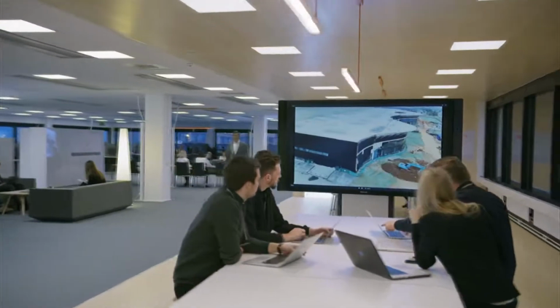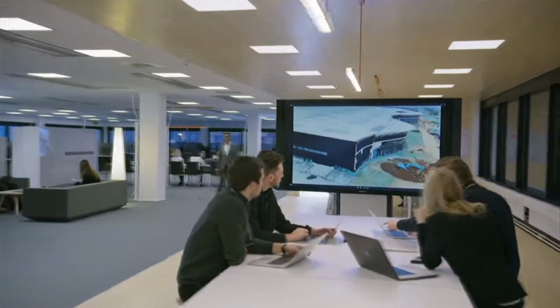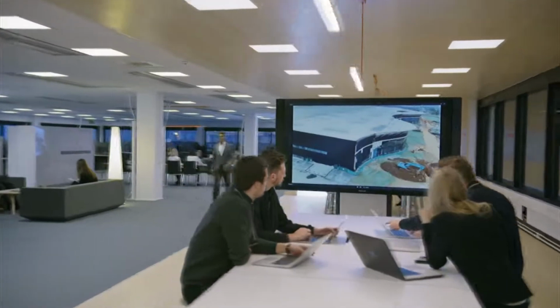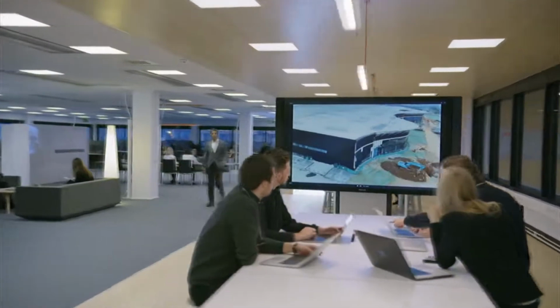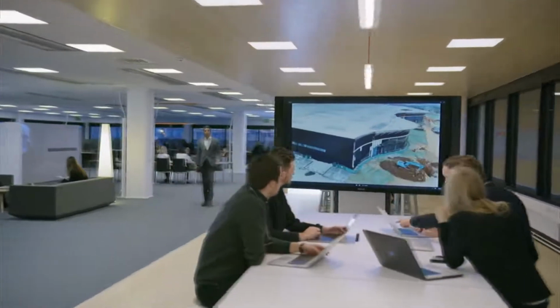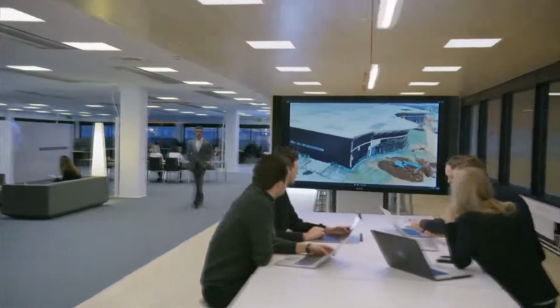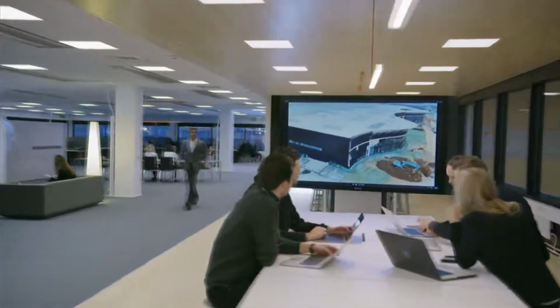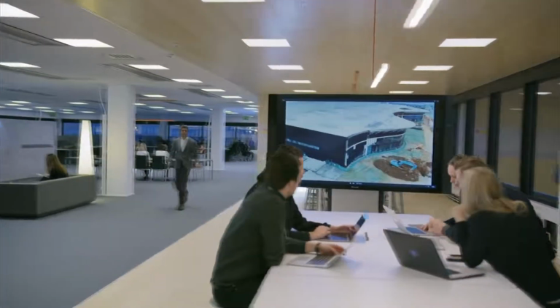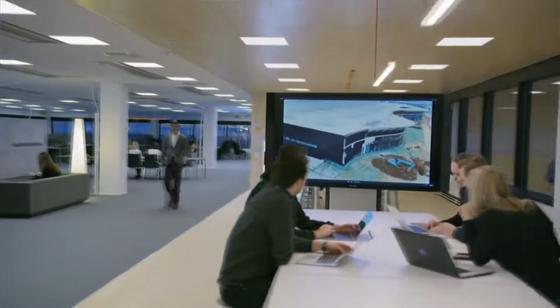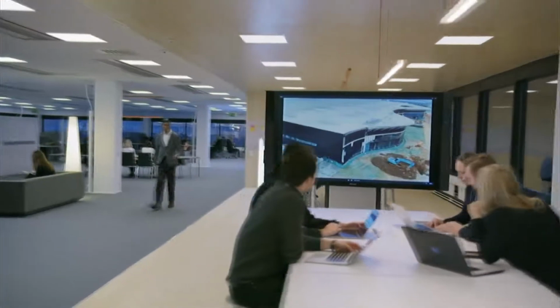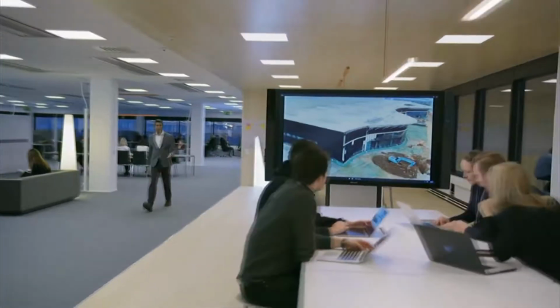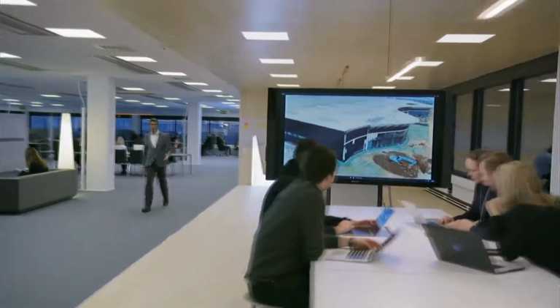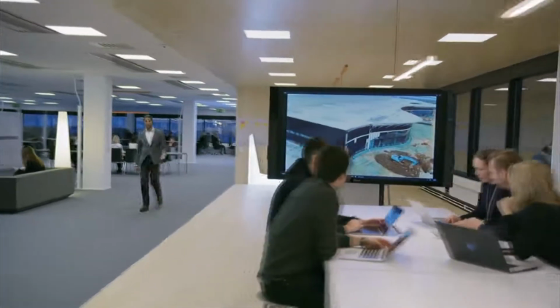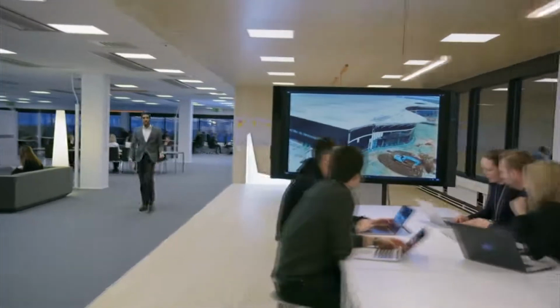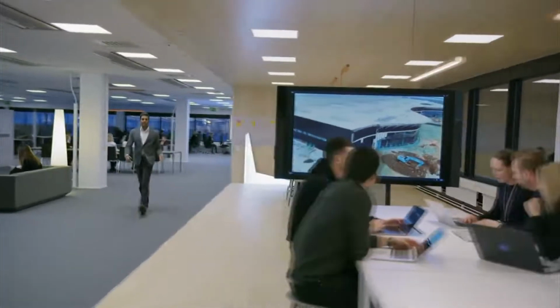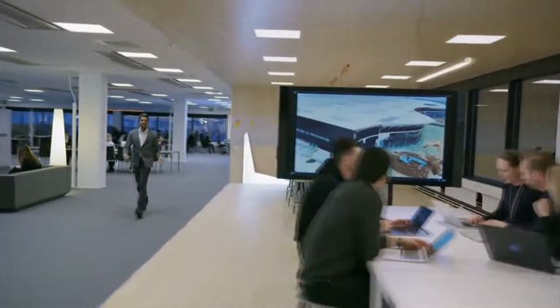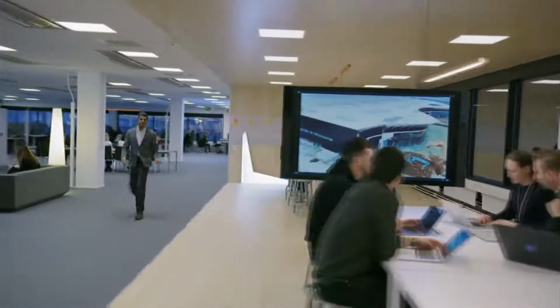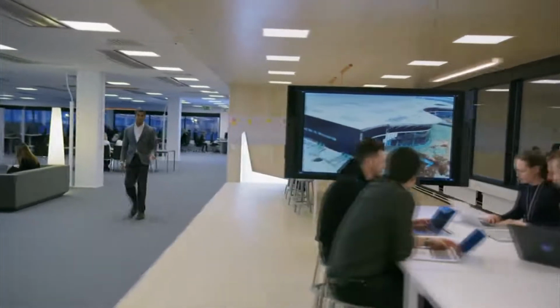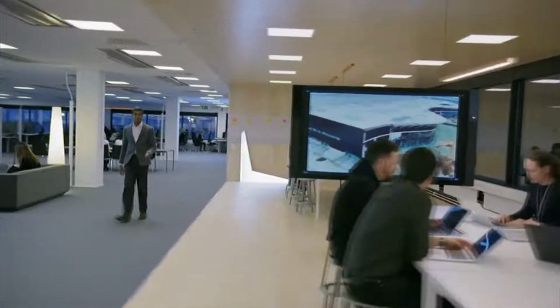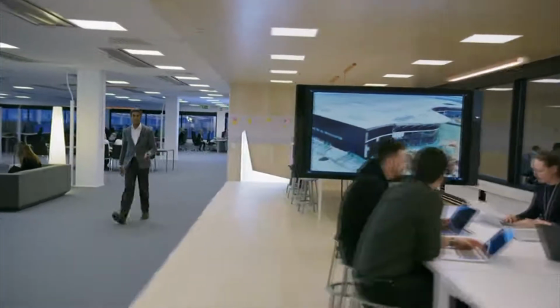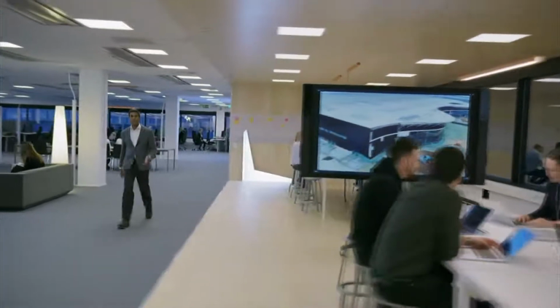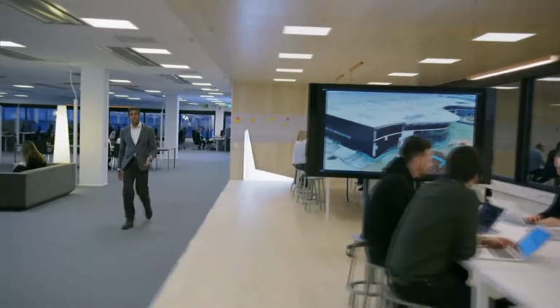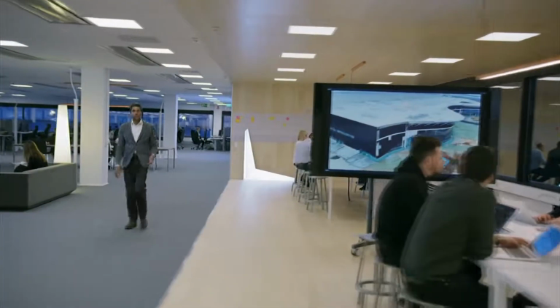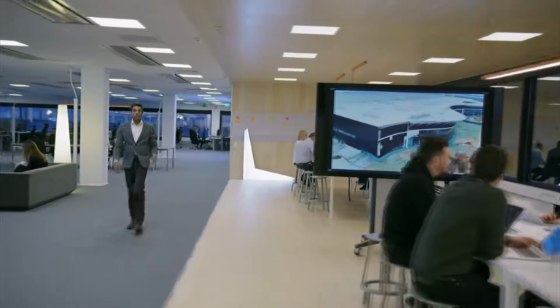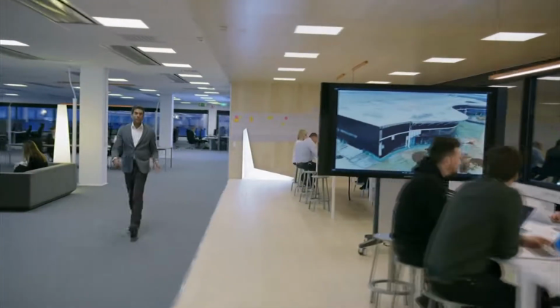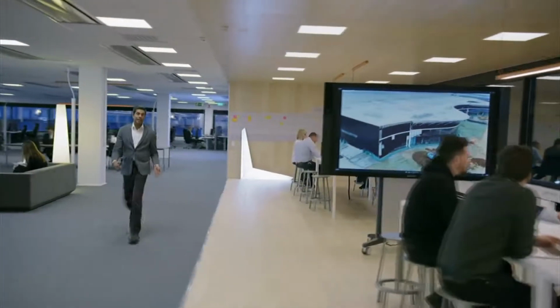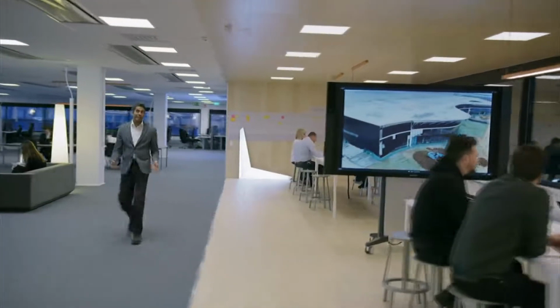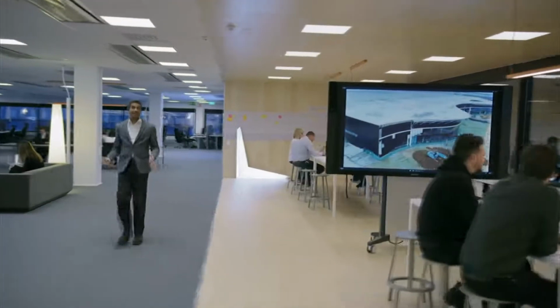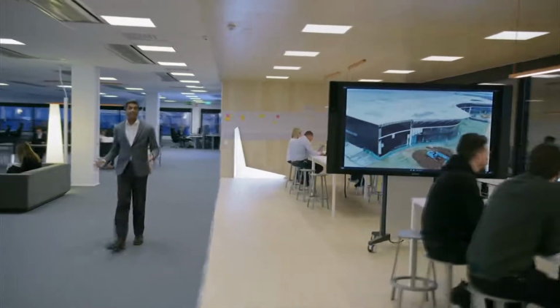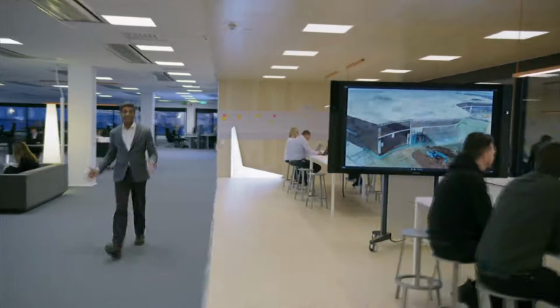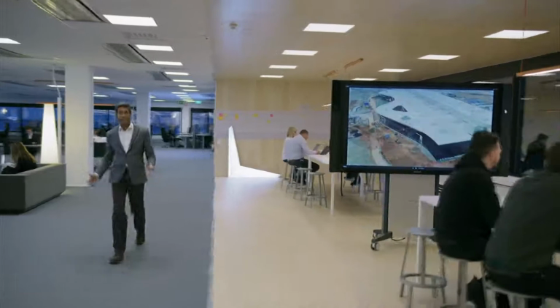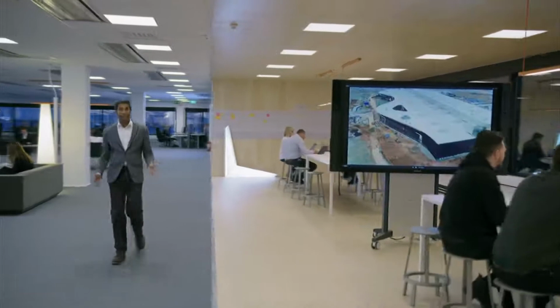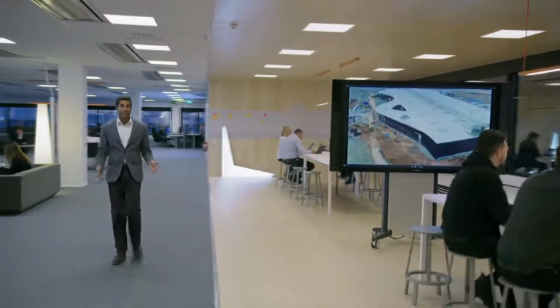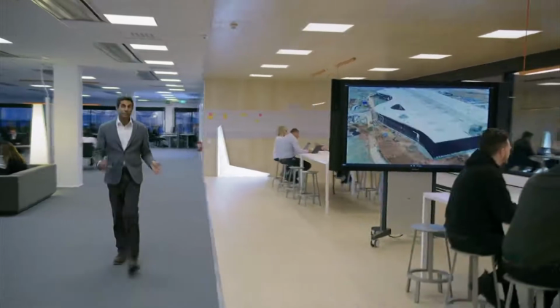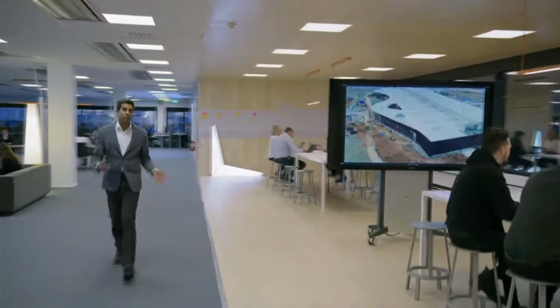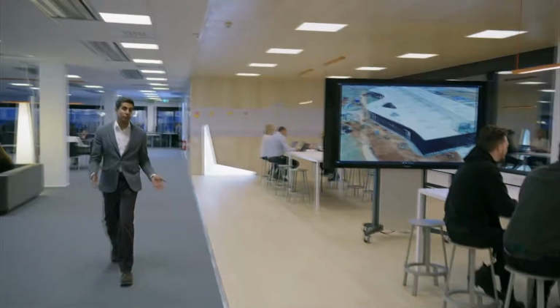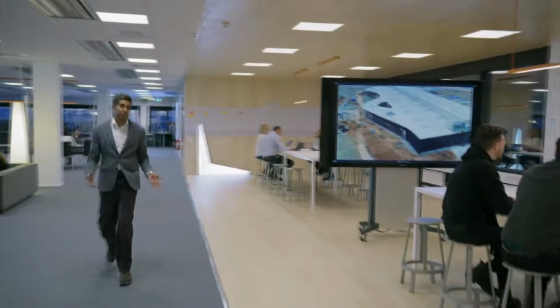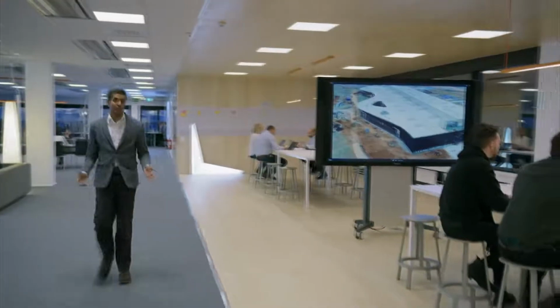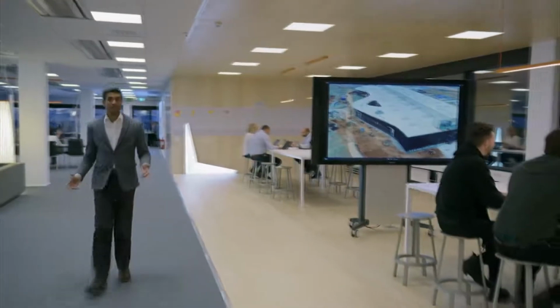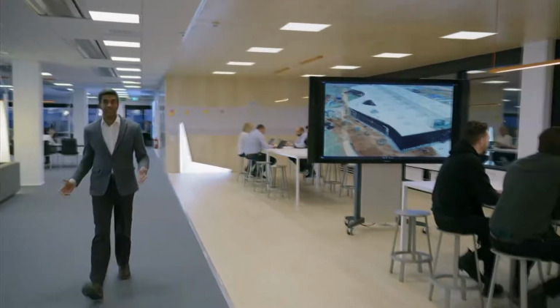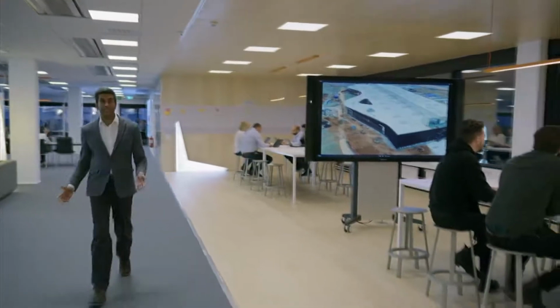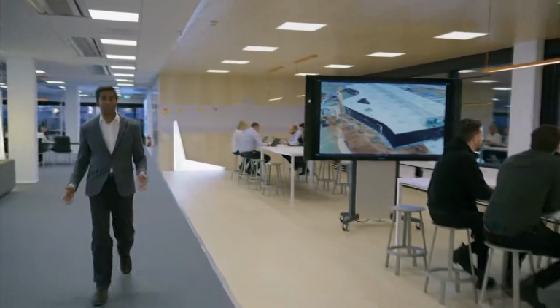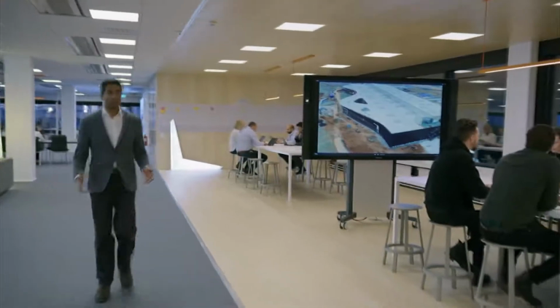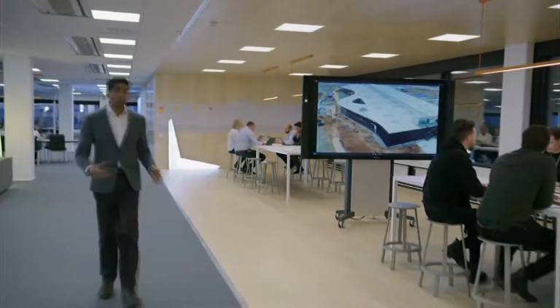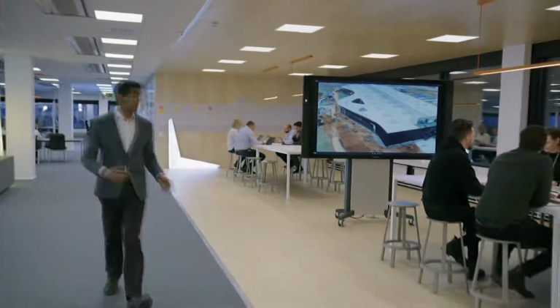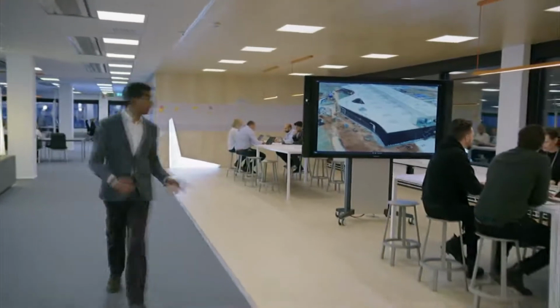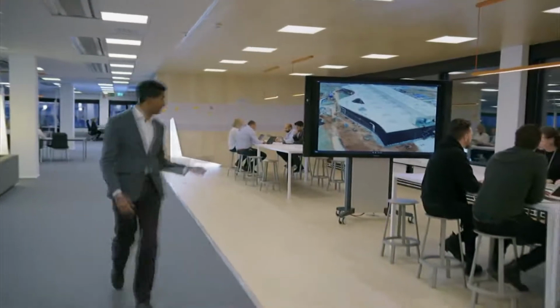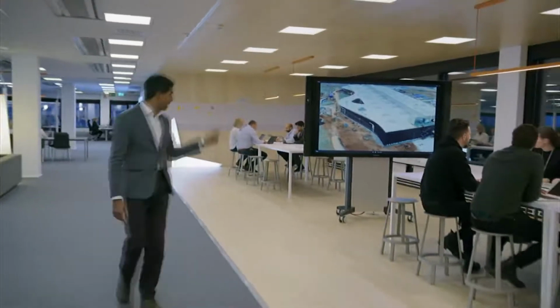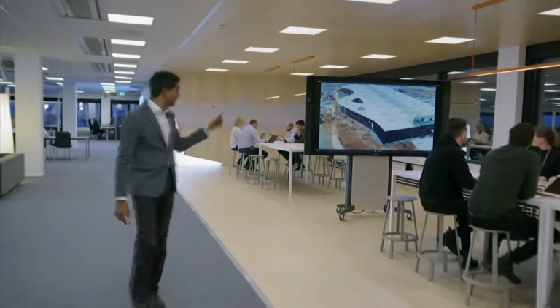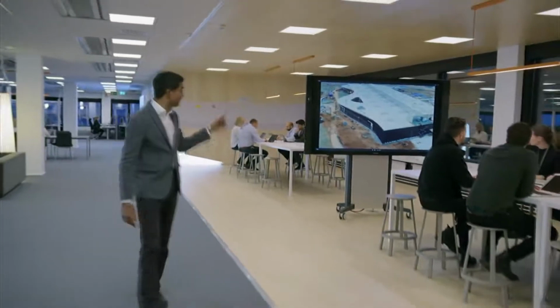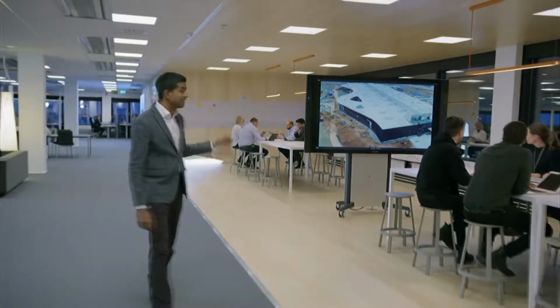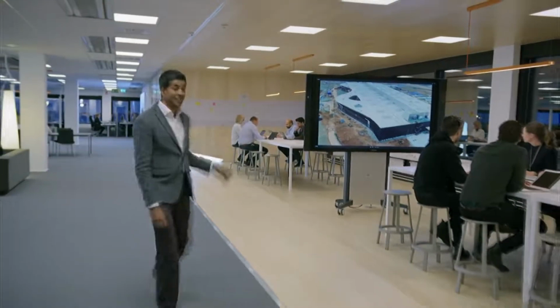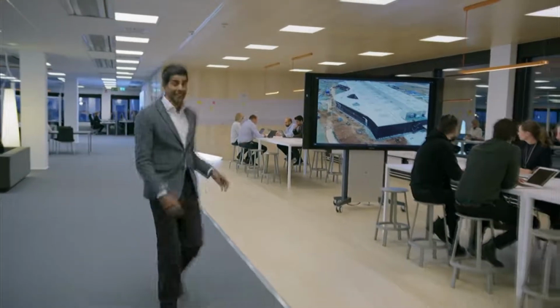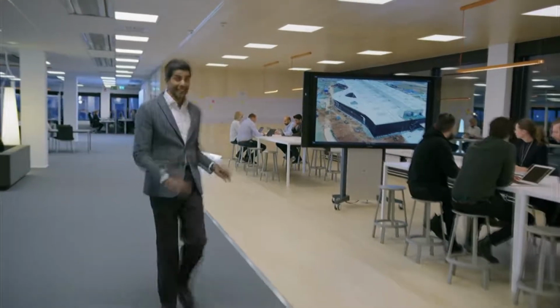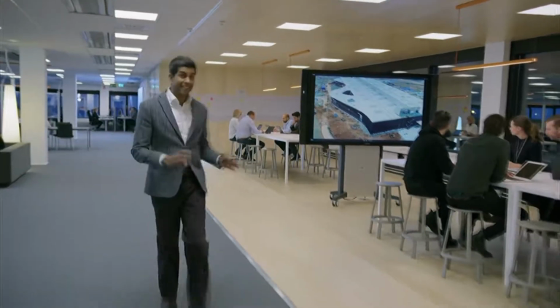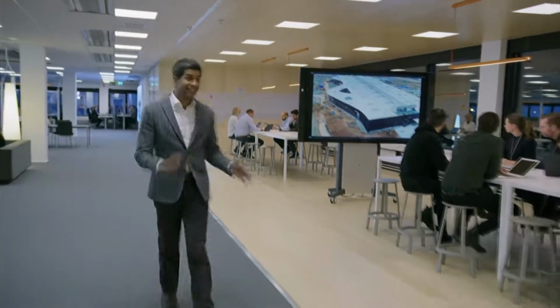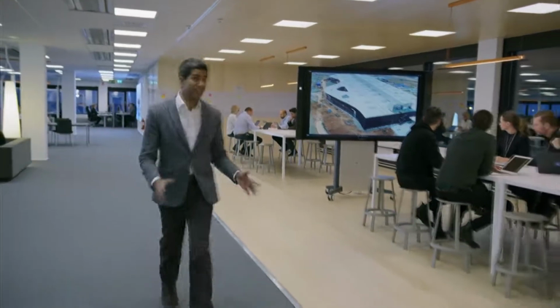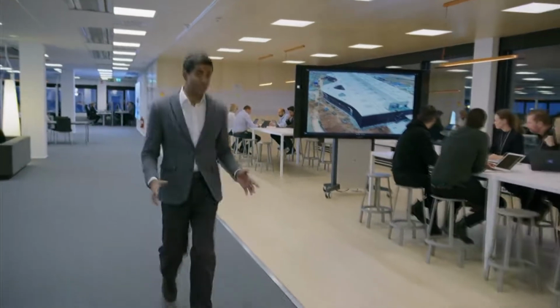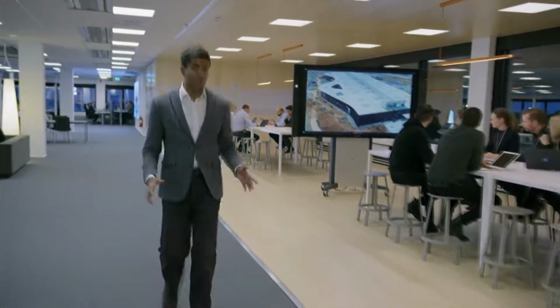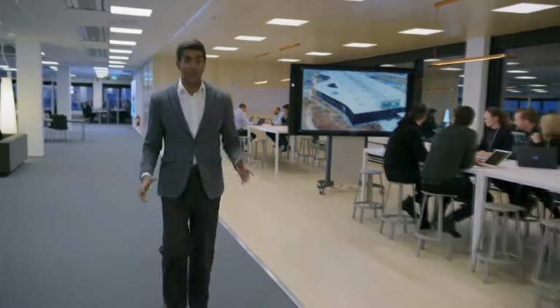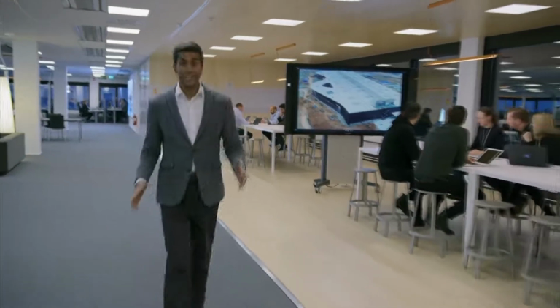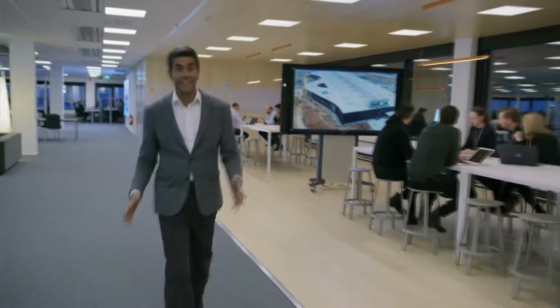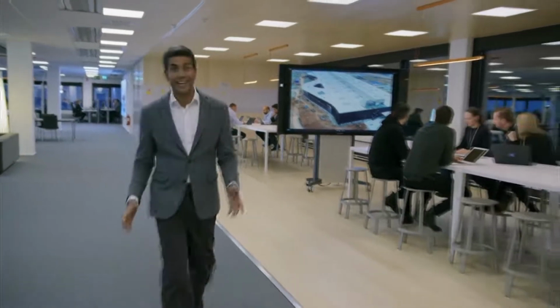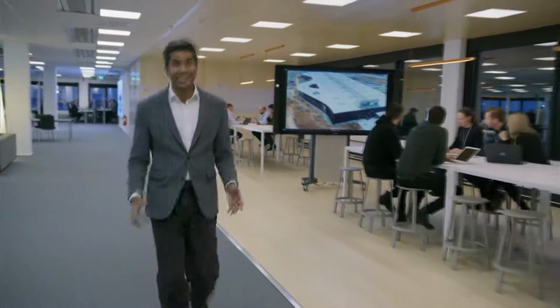The Polestar production centre in Chengdu is nearly ready for Polestar 1s to start rolling off the line. It's getting so exciting.